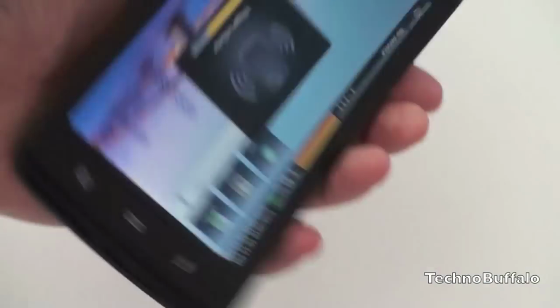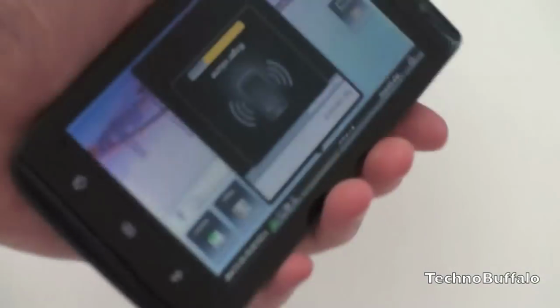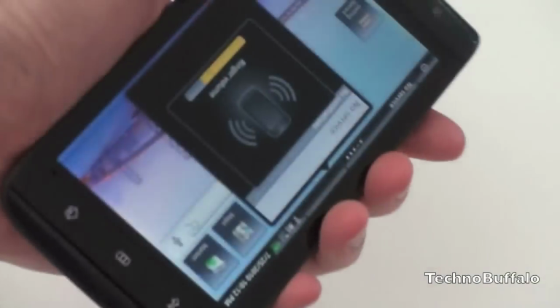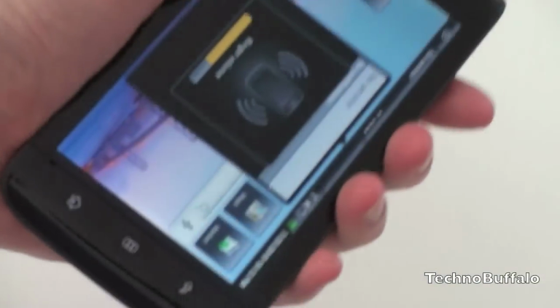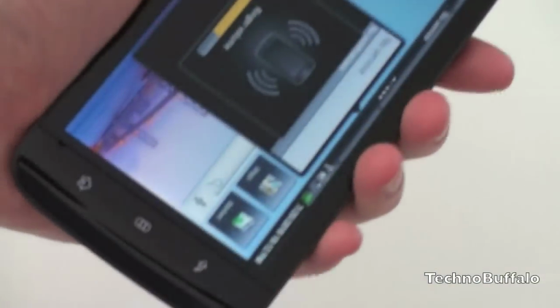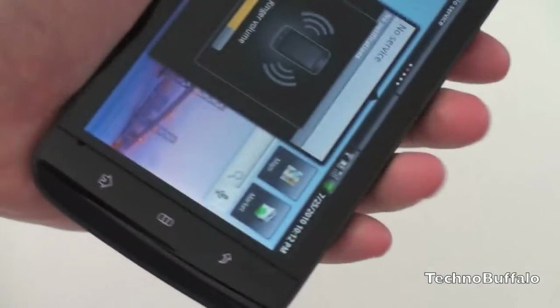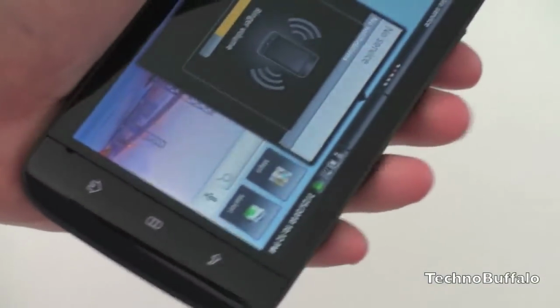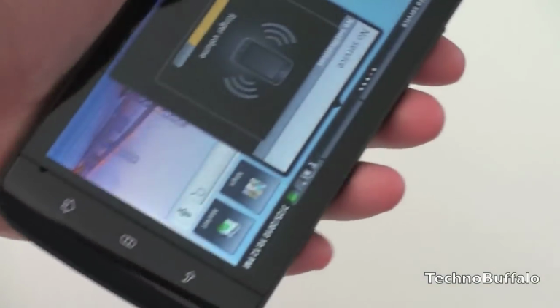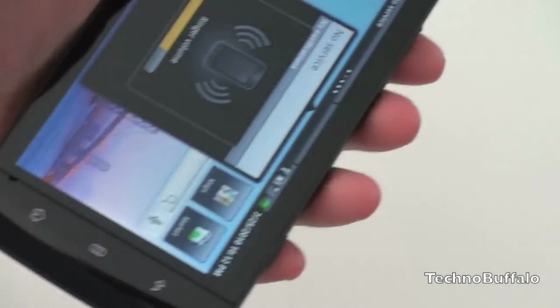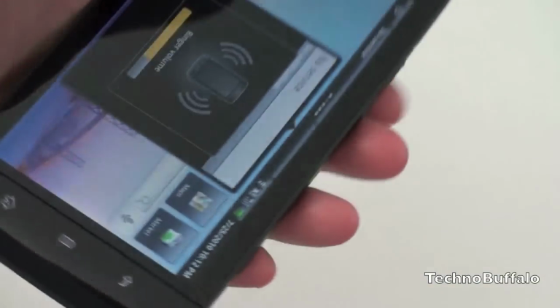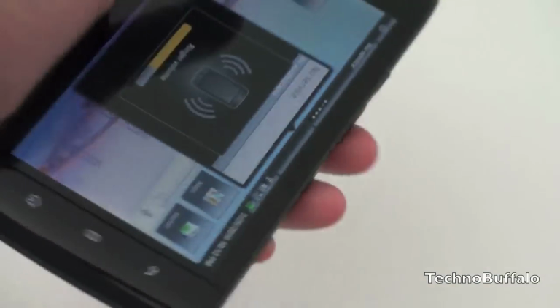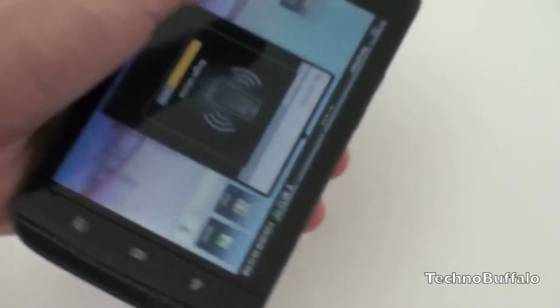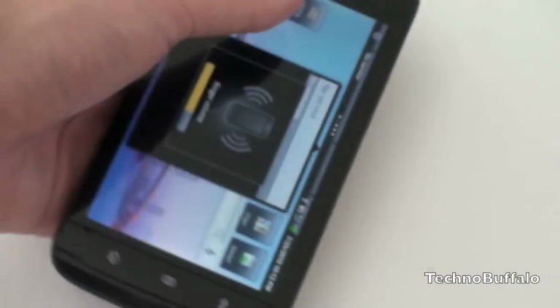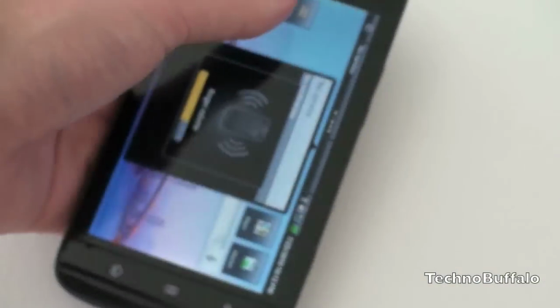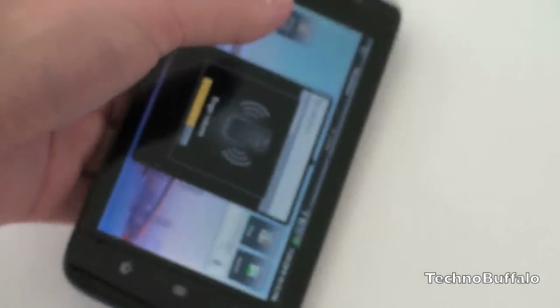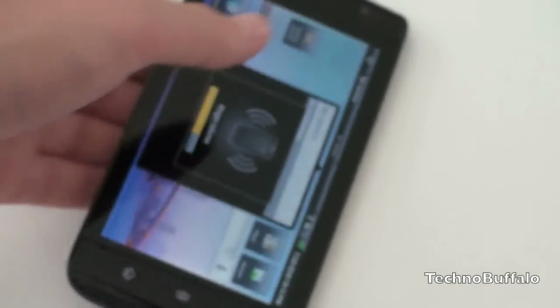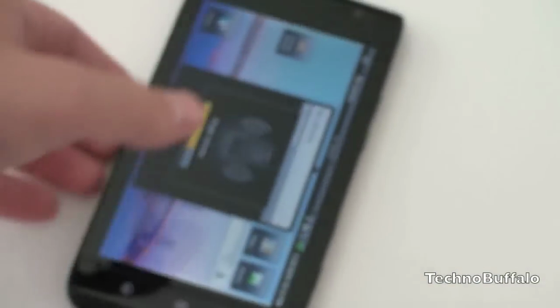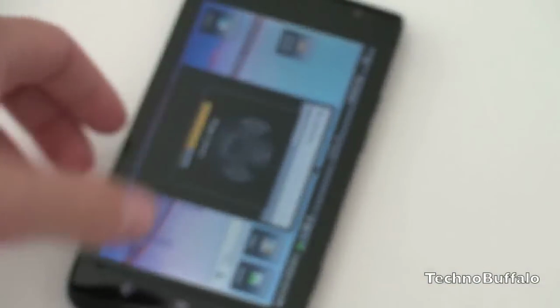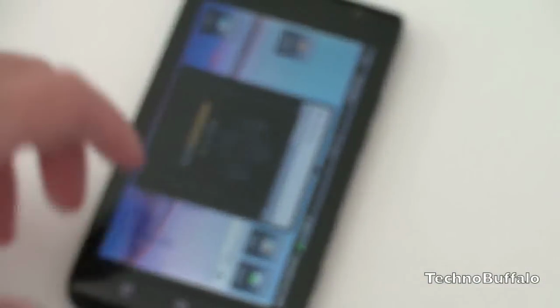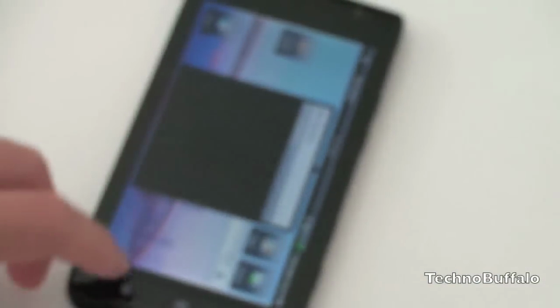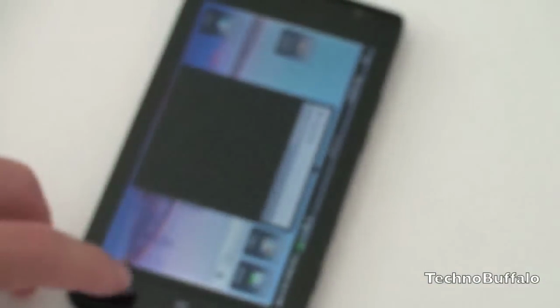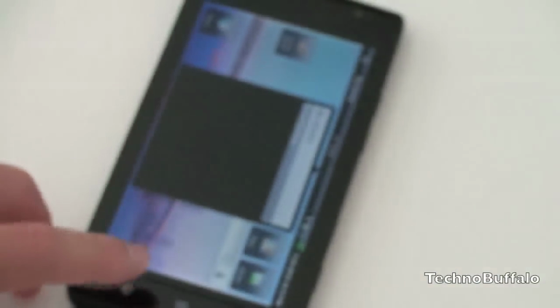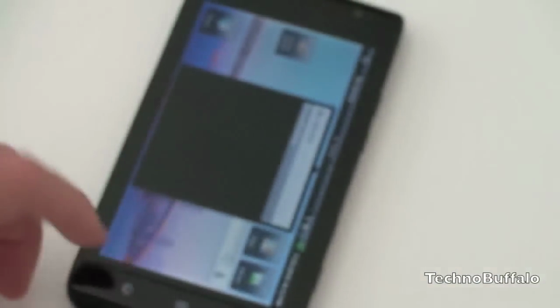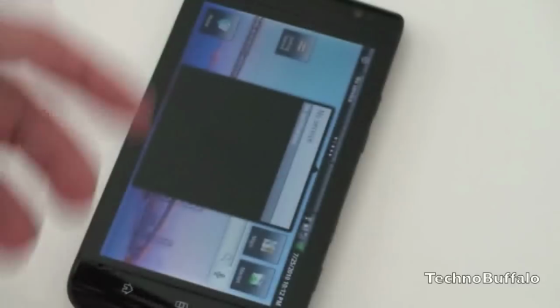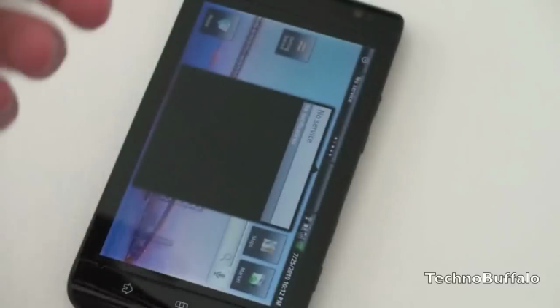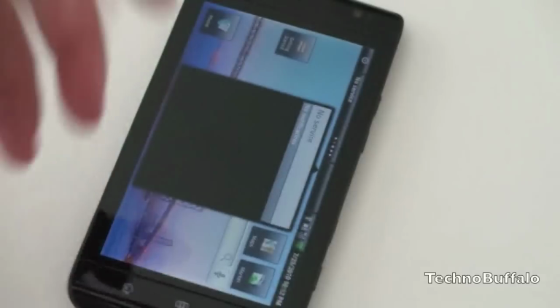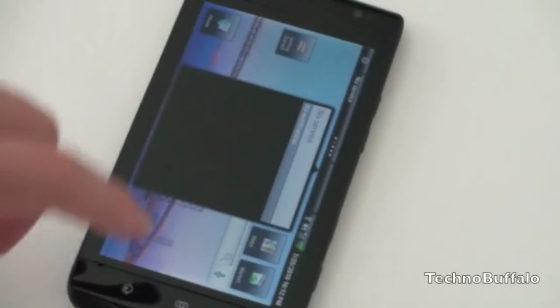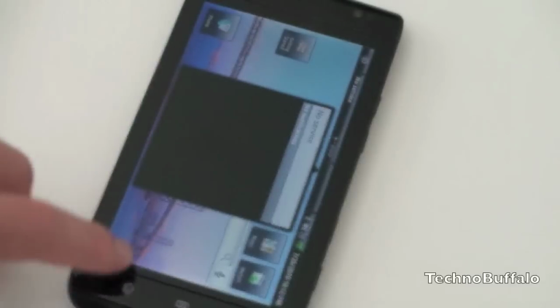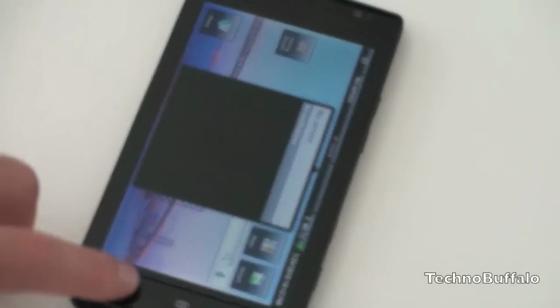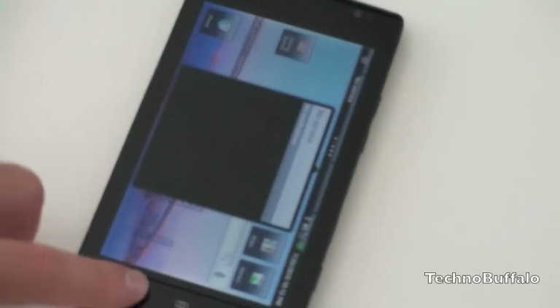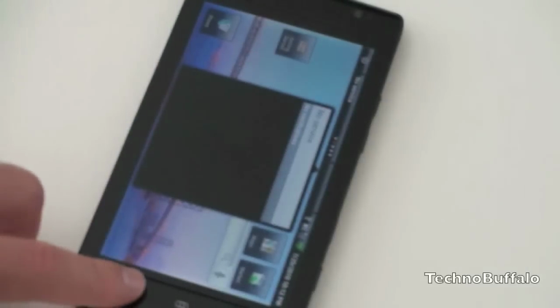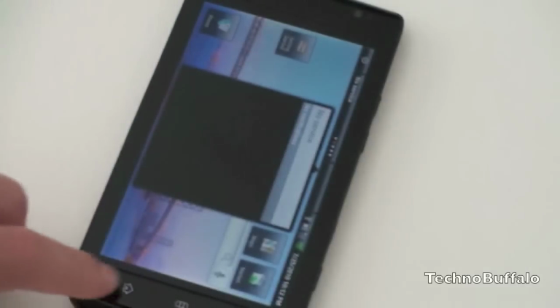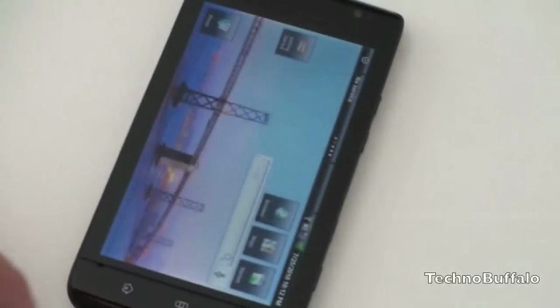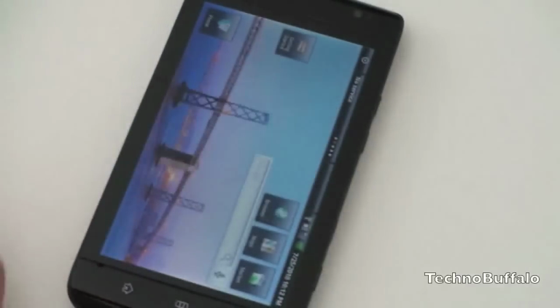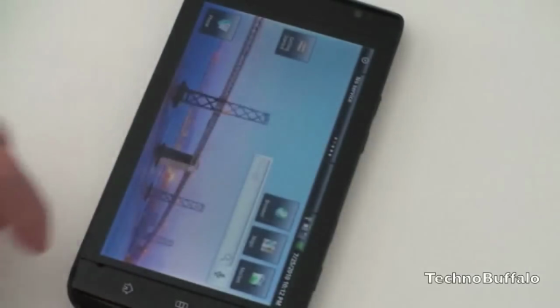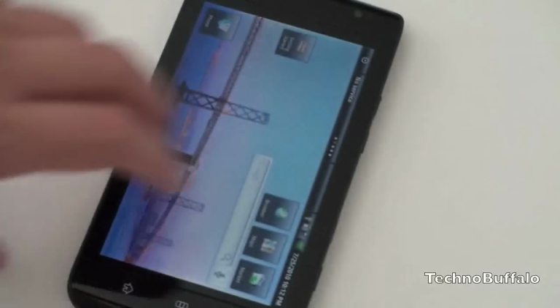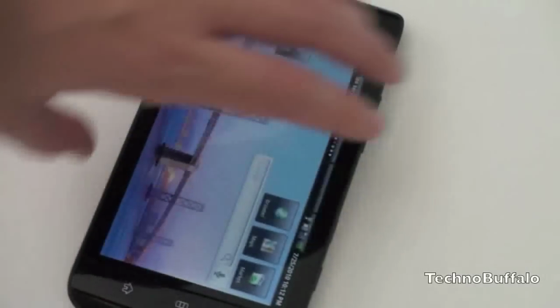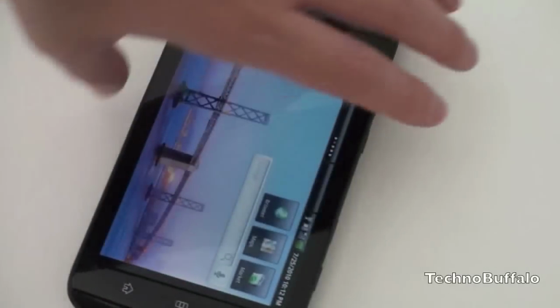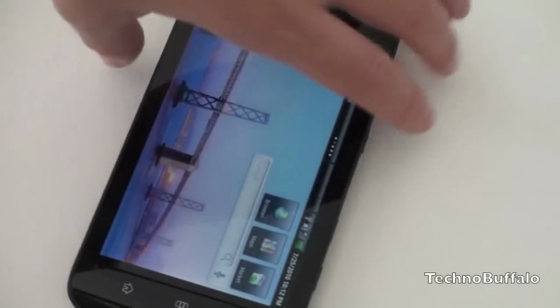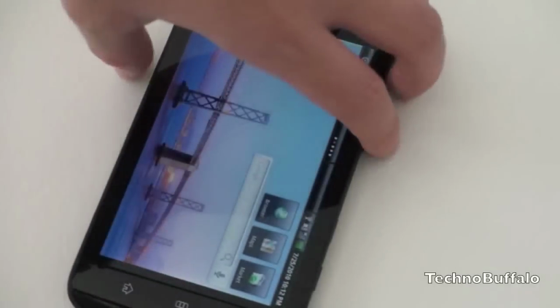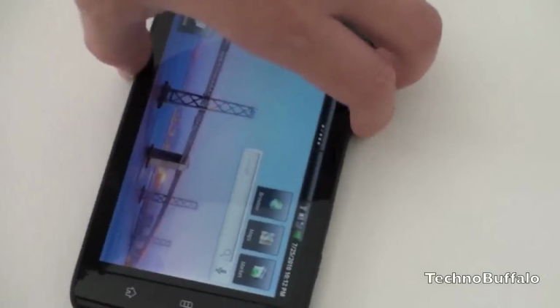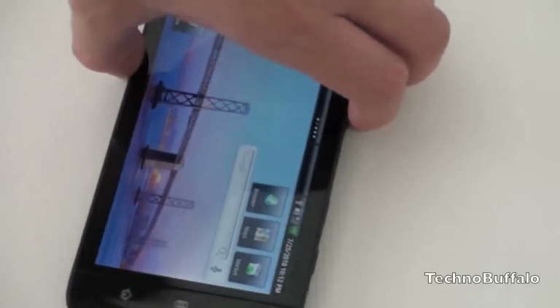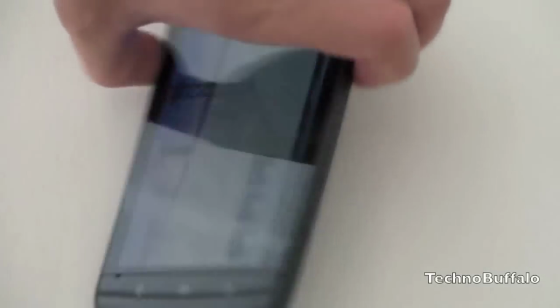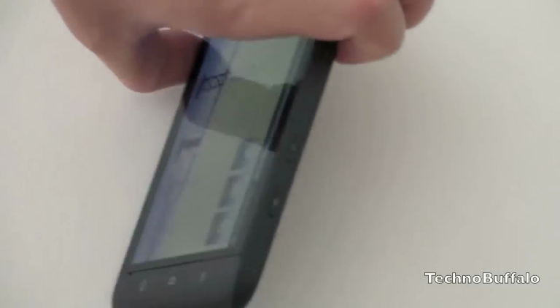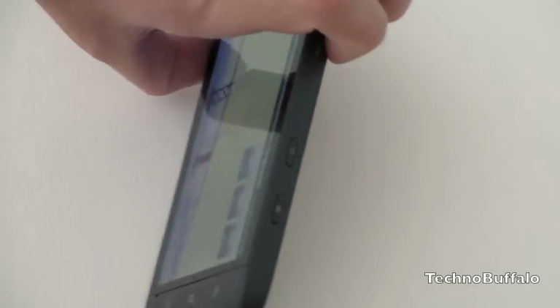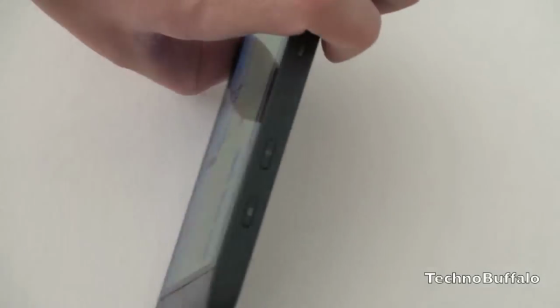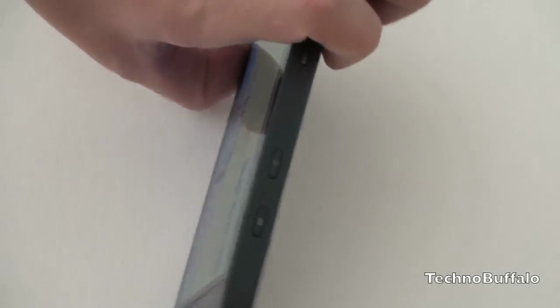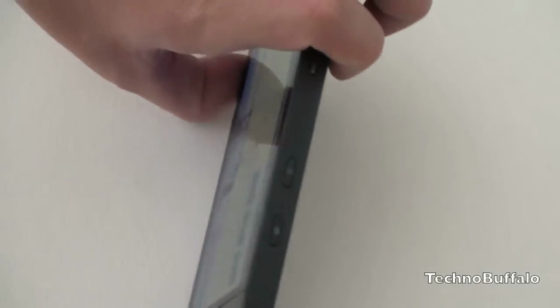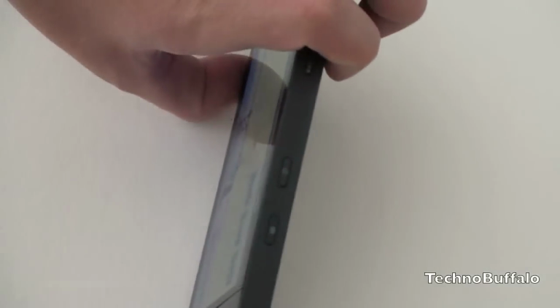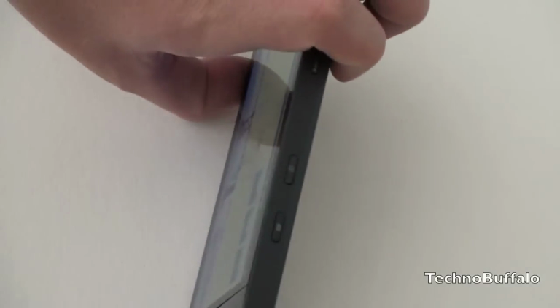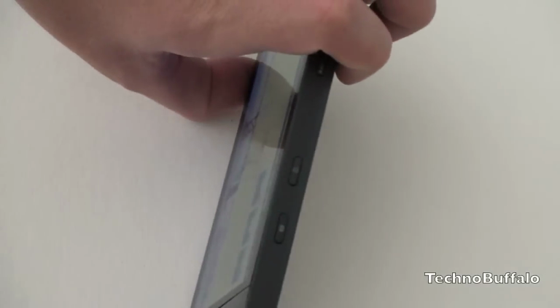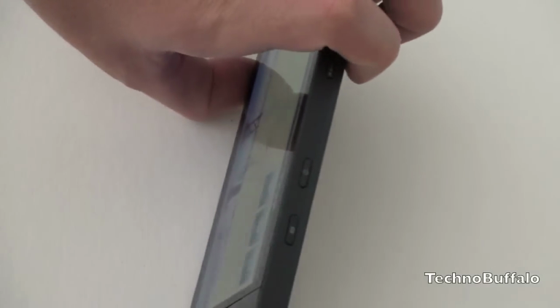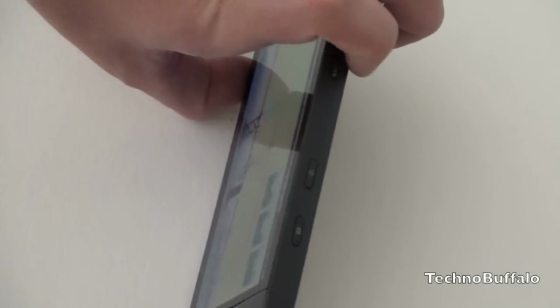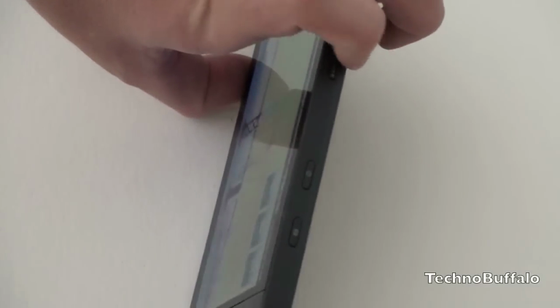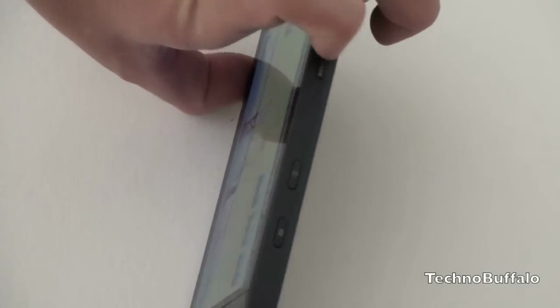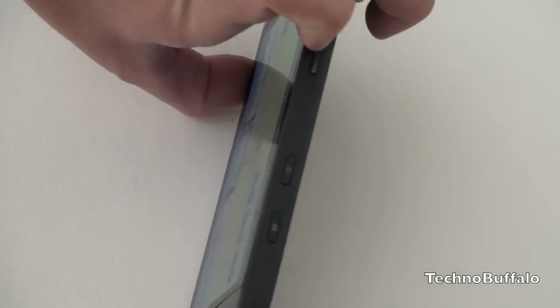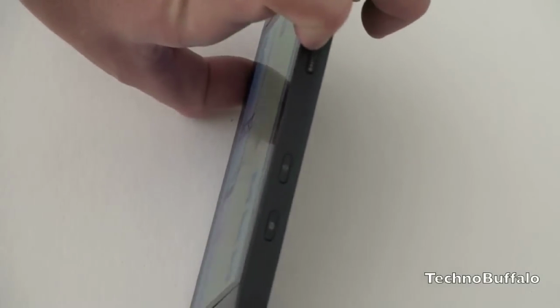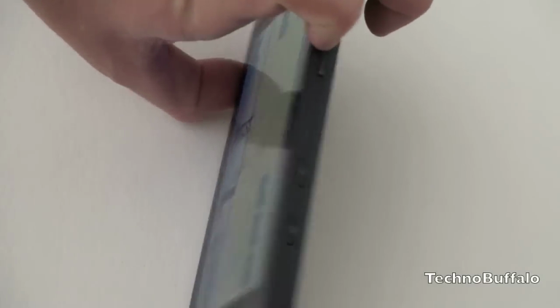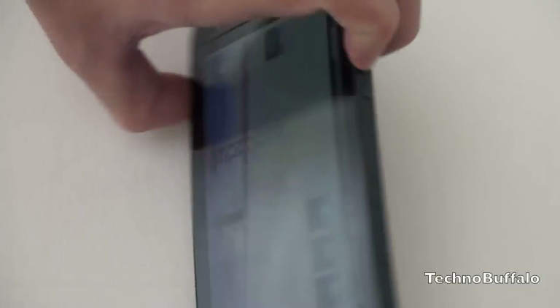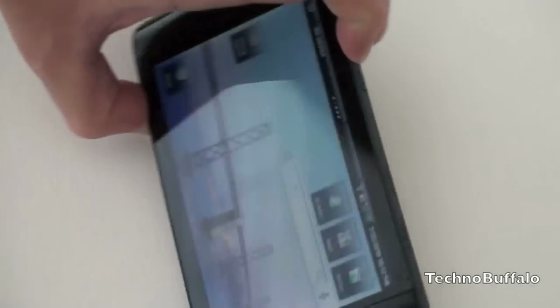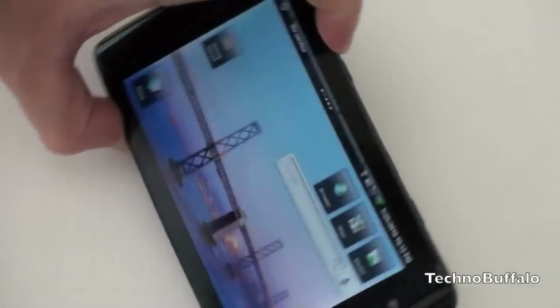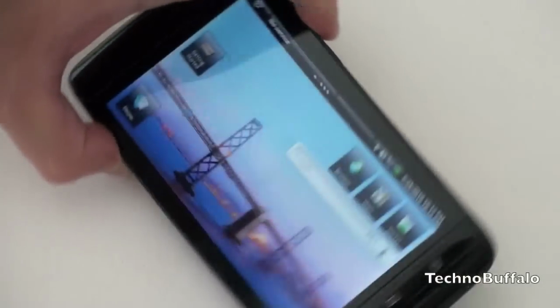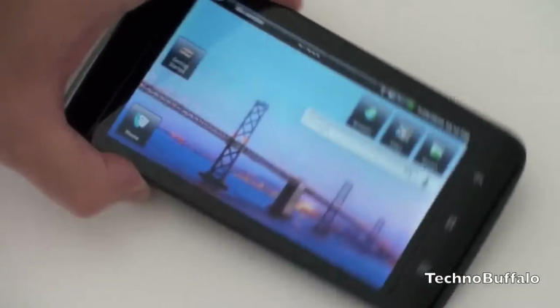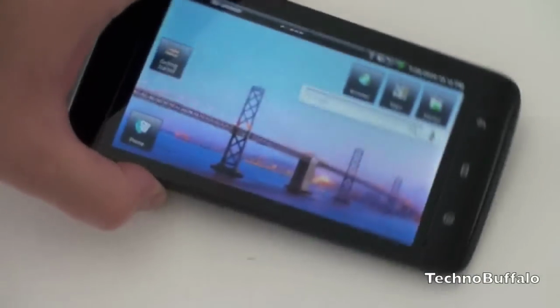Overall, it's a very nice phone. The build quality feels solid and it is relatively thin despite its size.